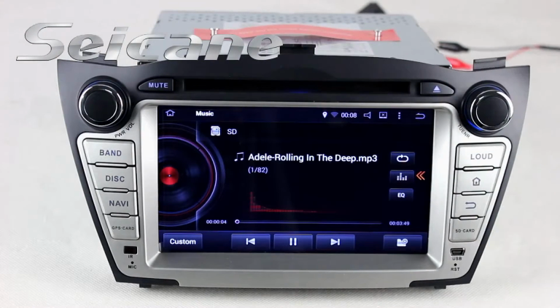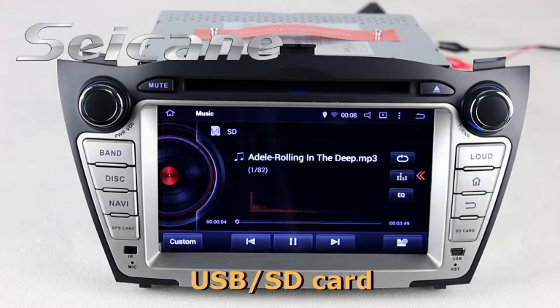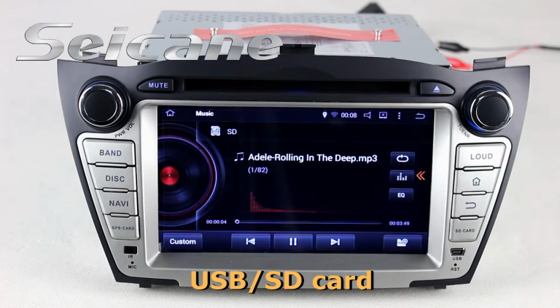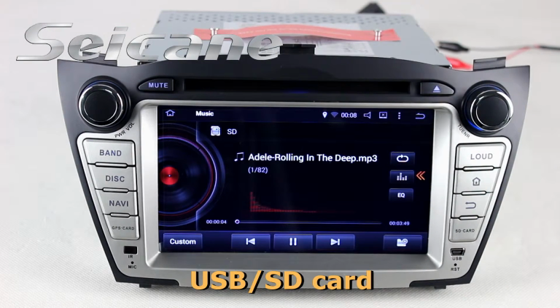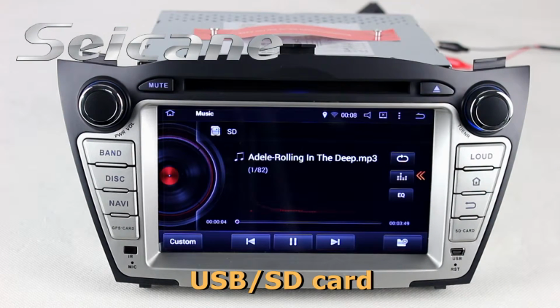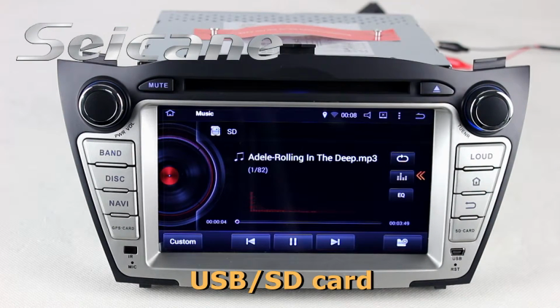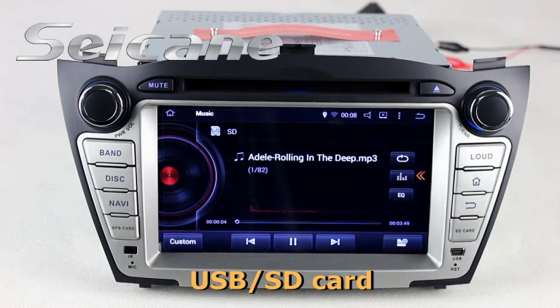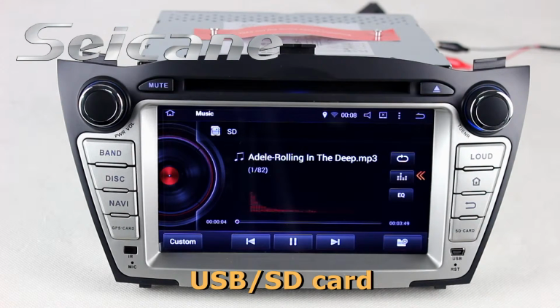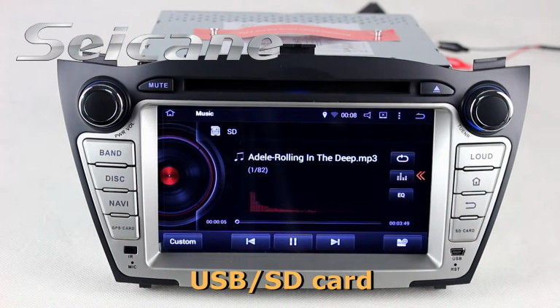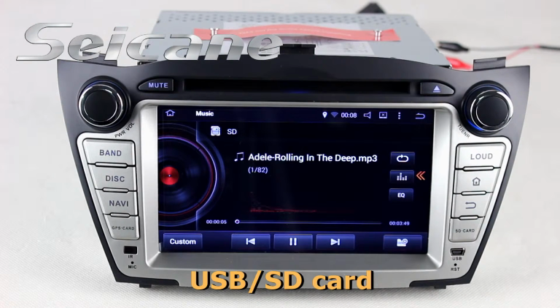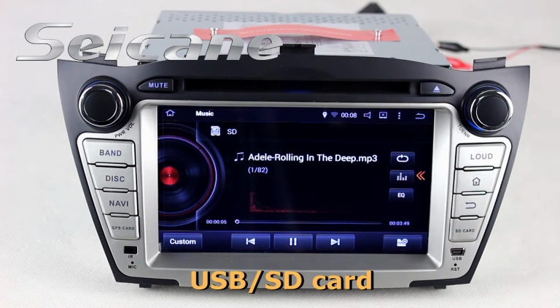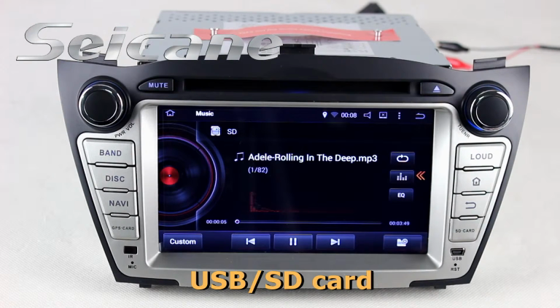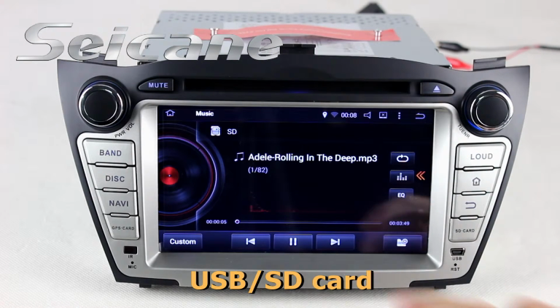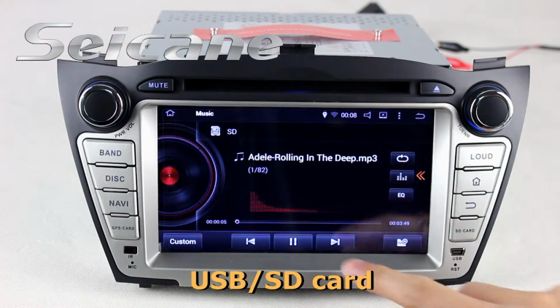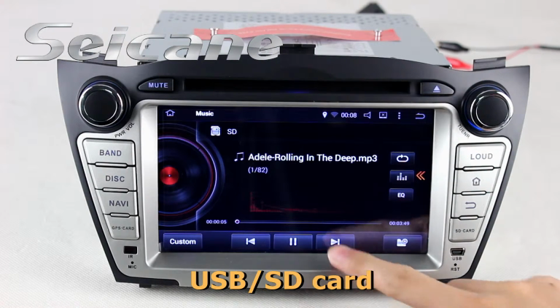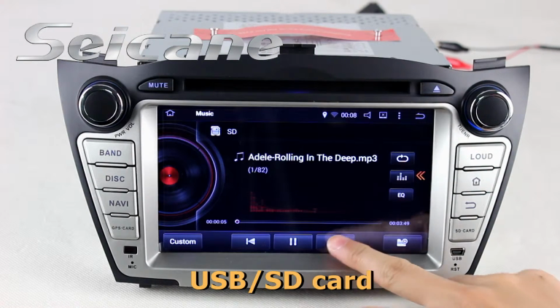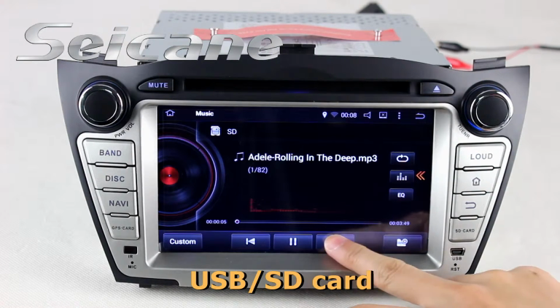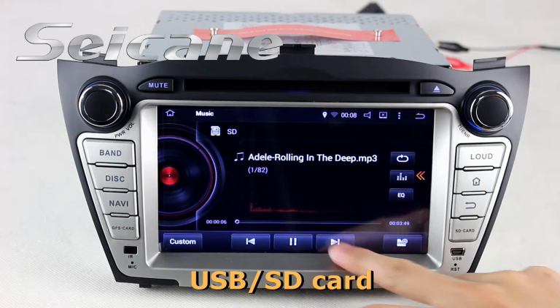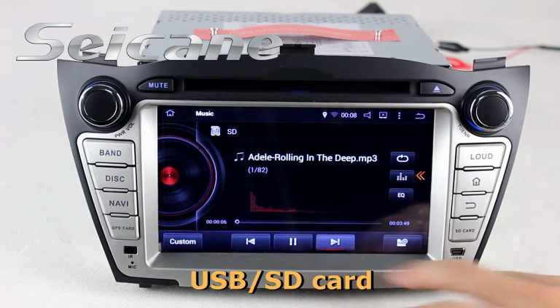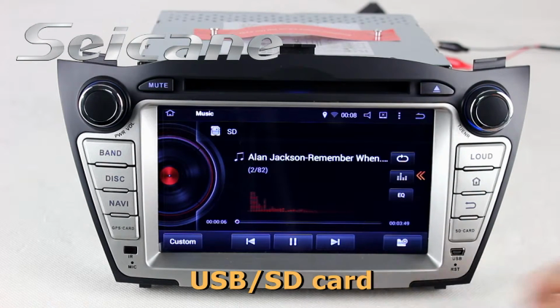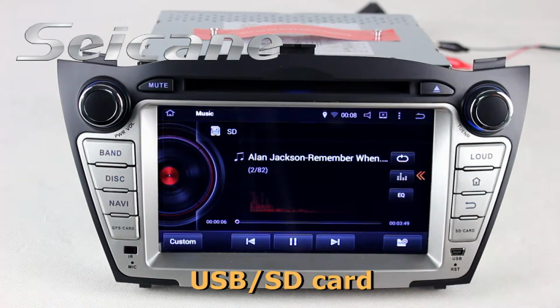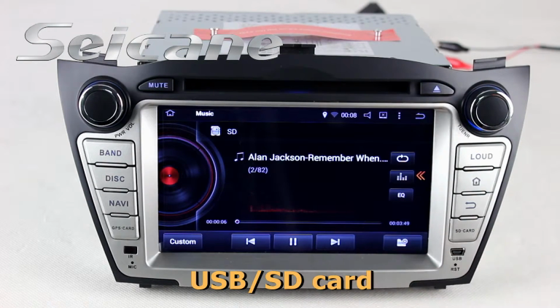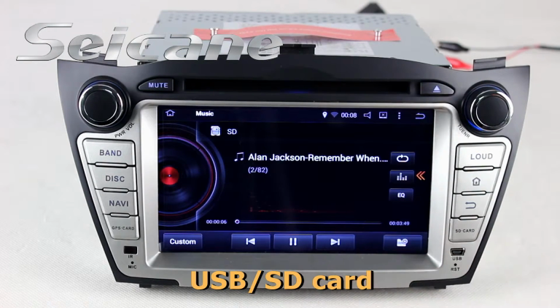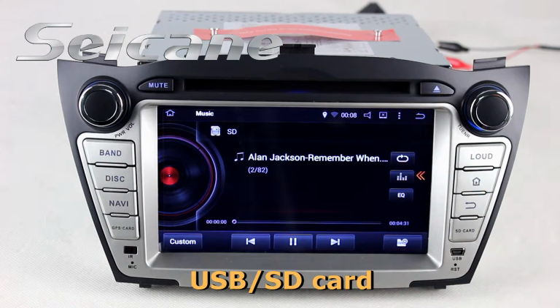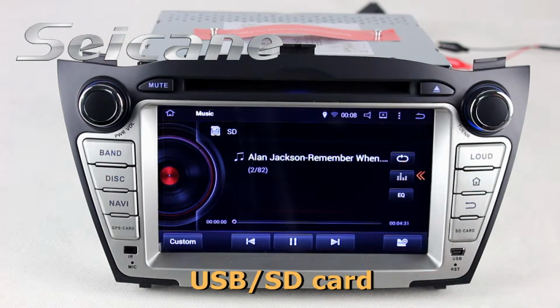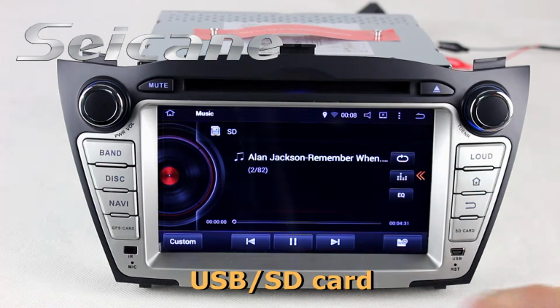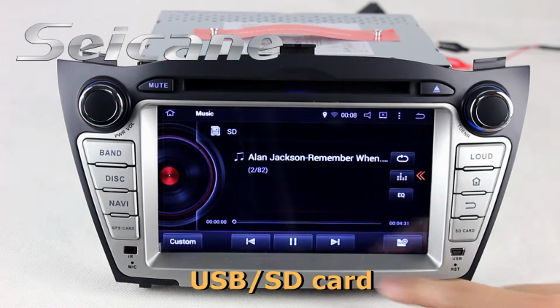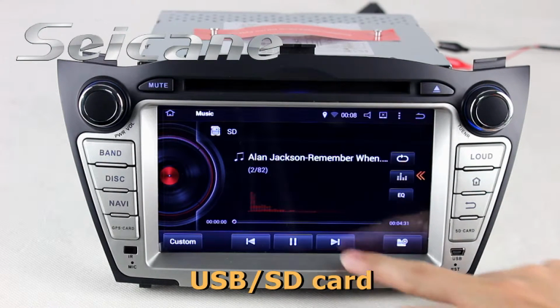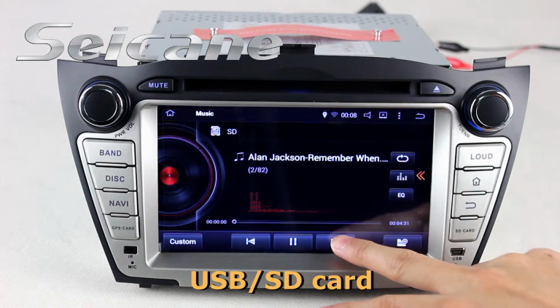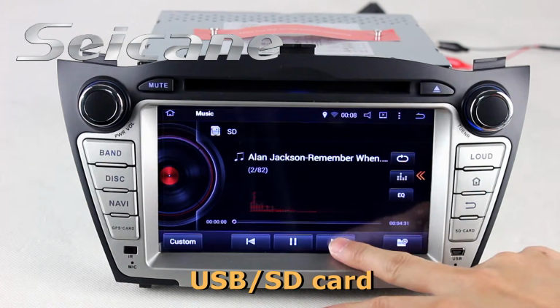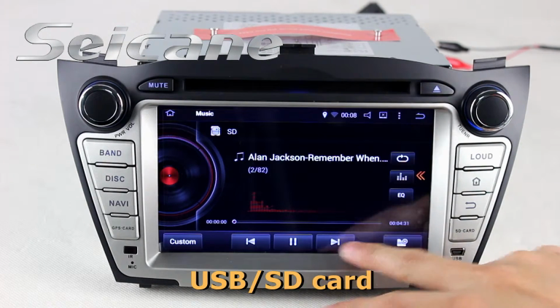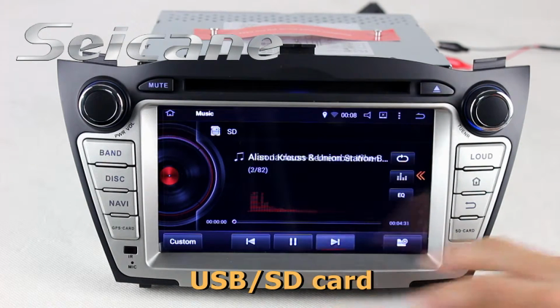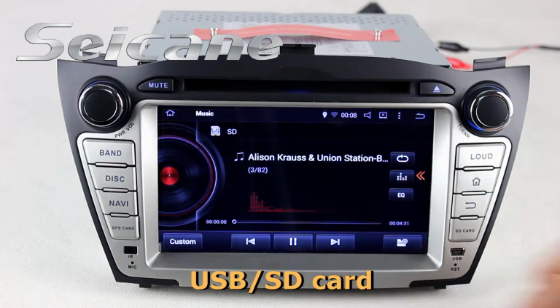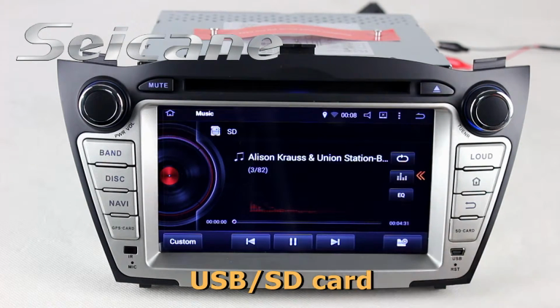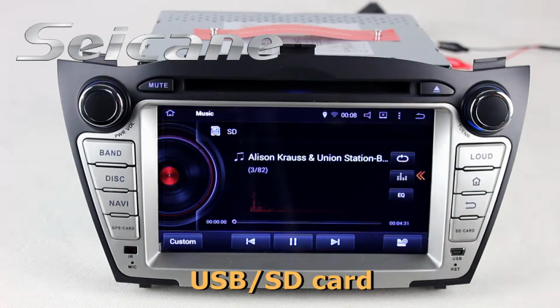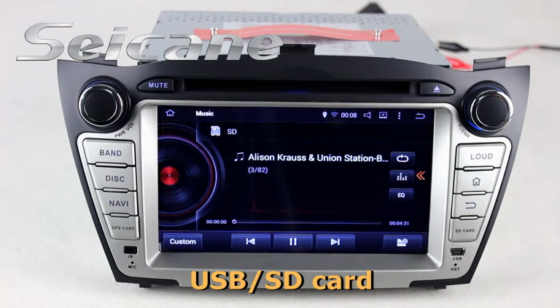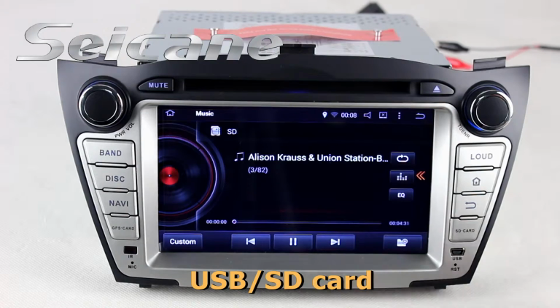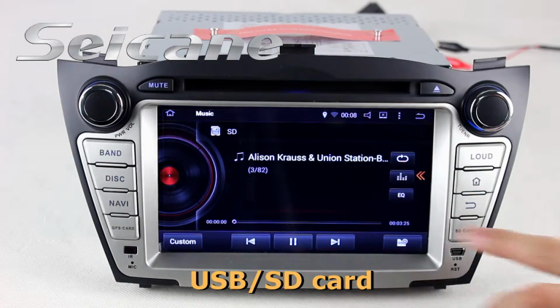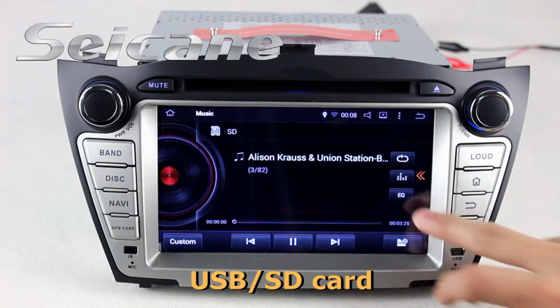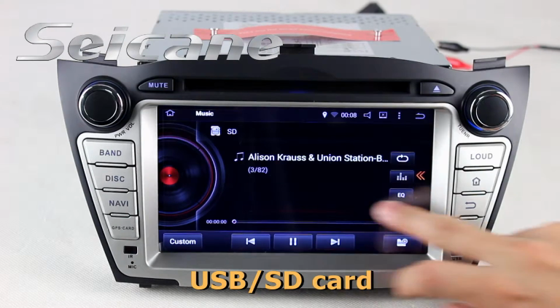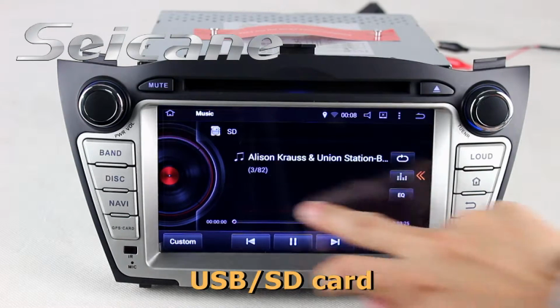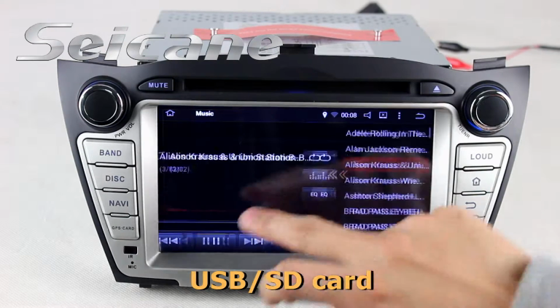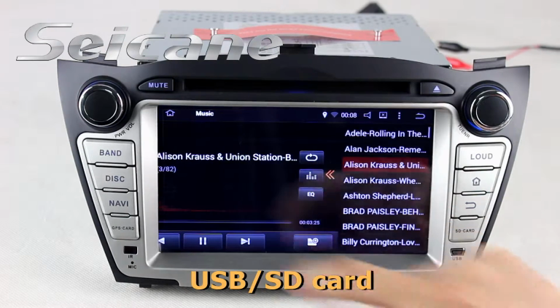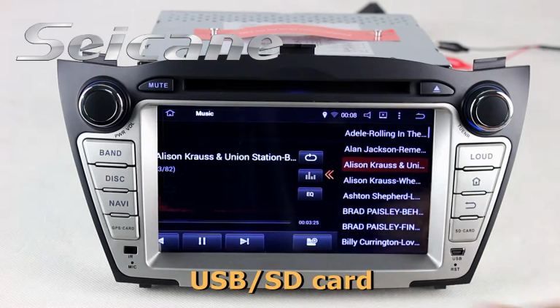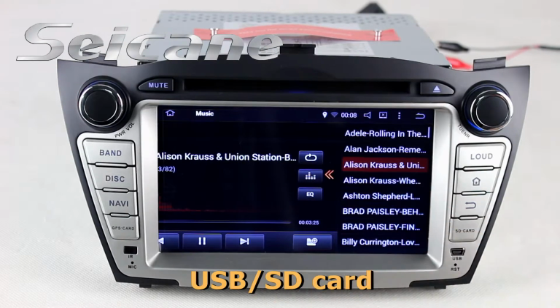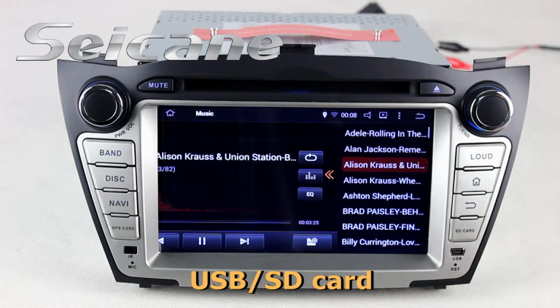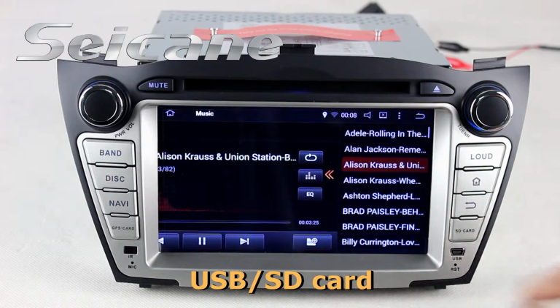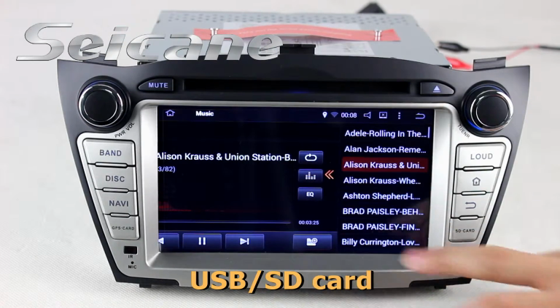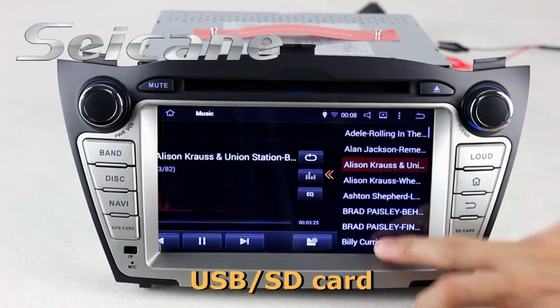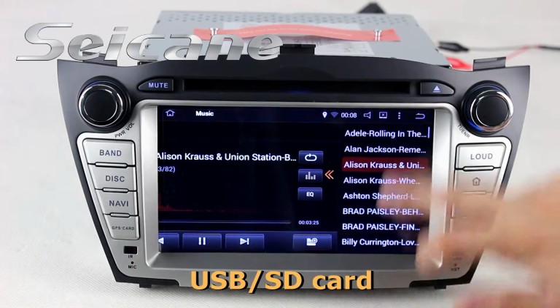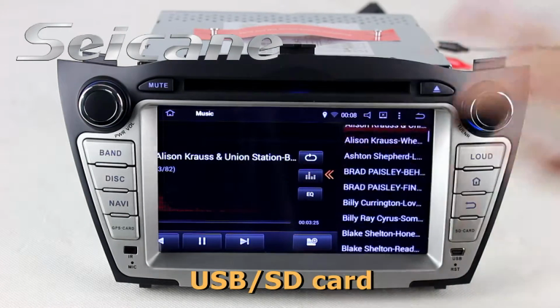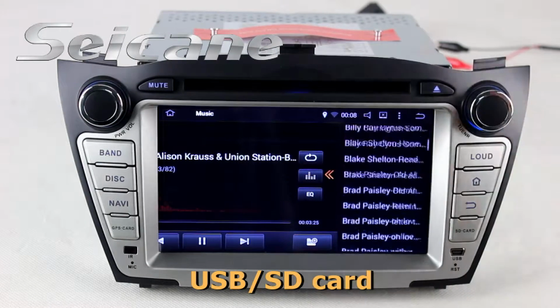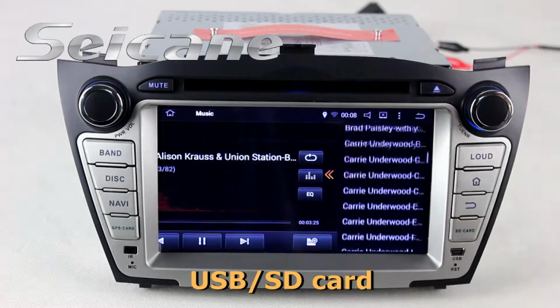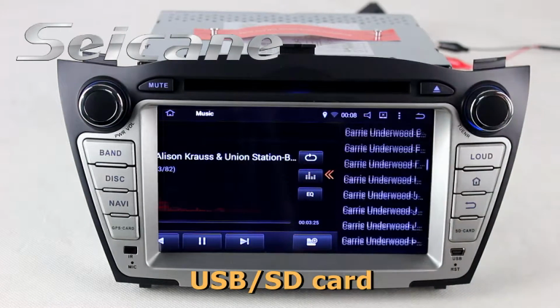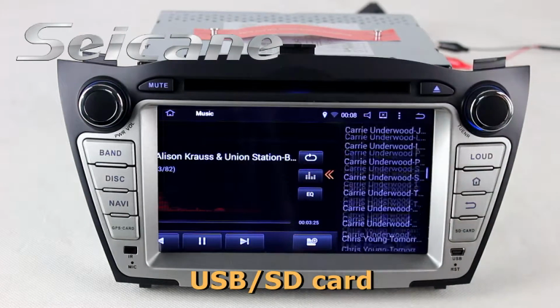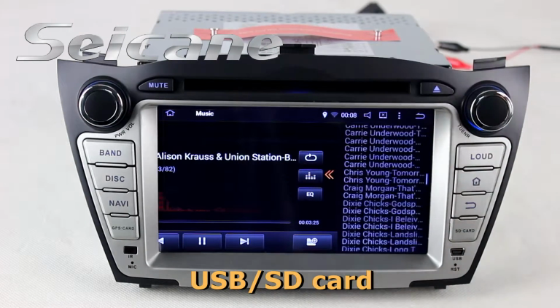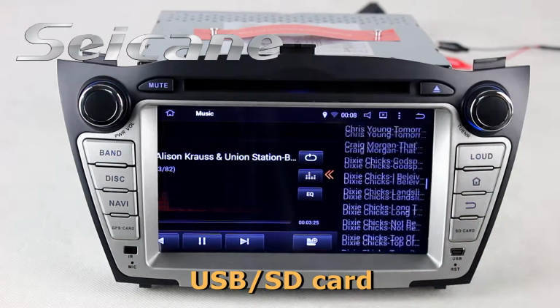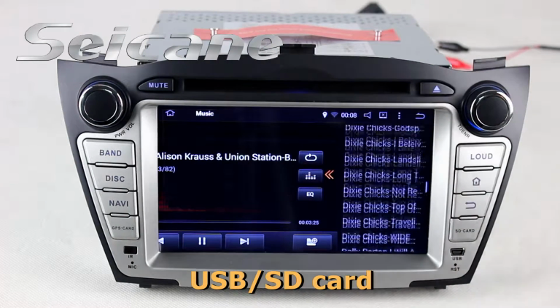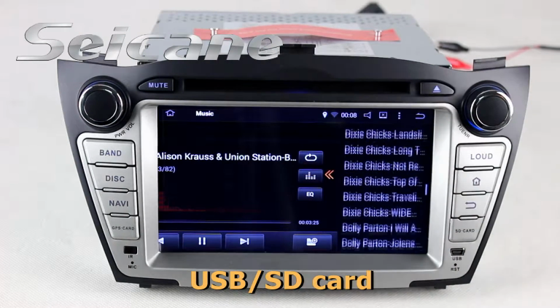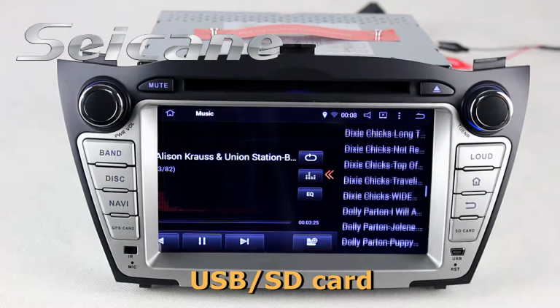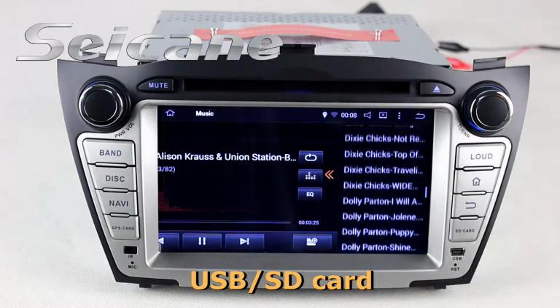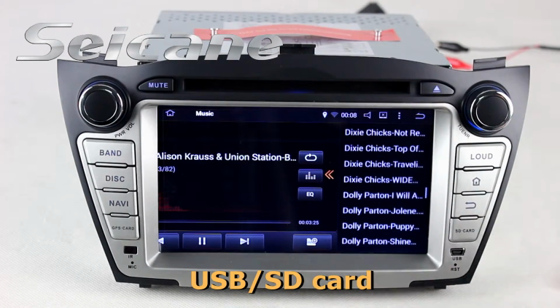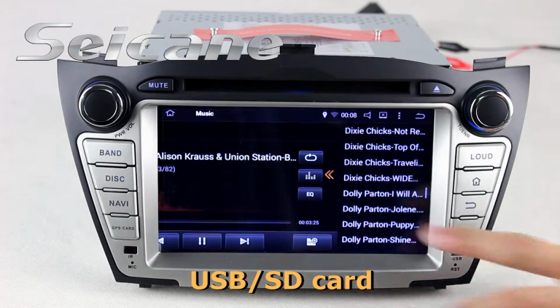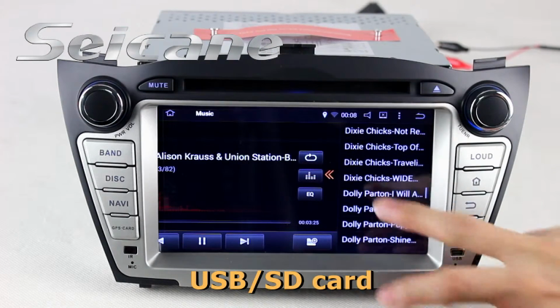Insert an SD card into the unit. Then you can play media files from it and listen to songs freely.